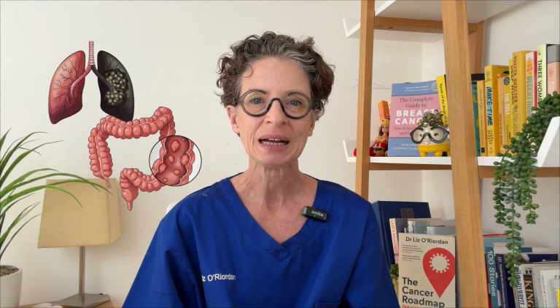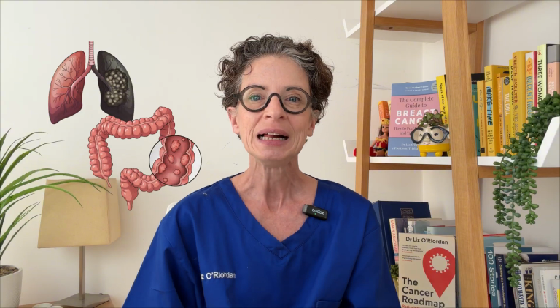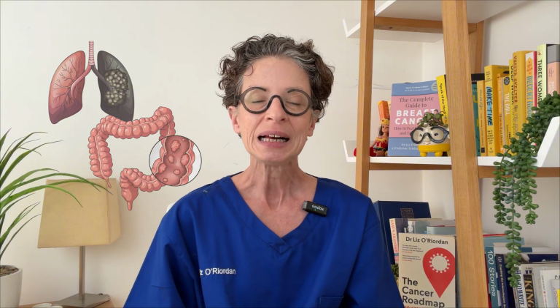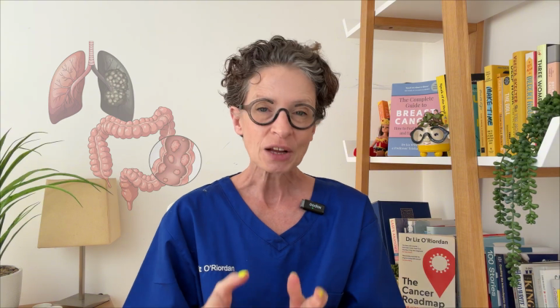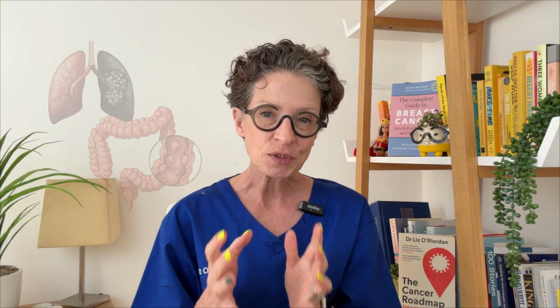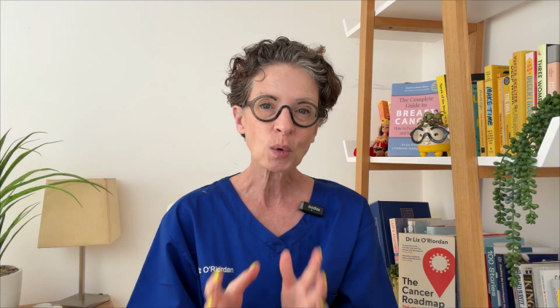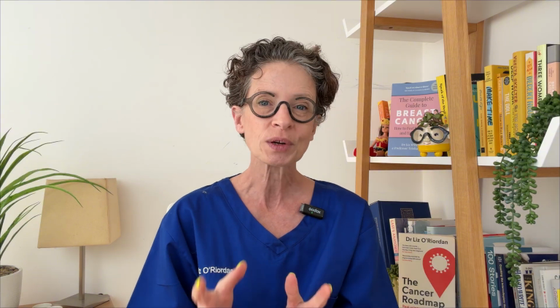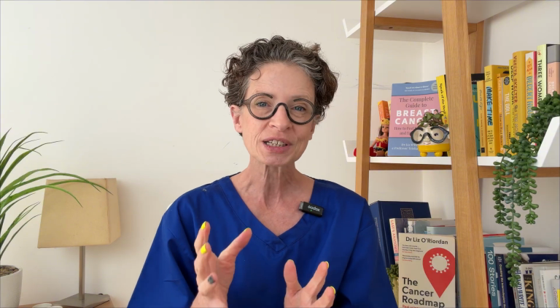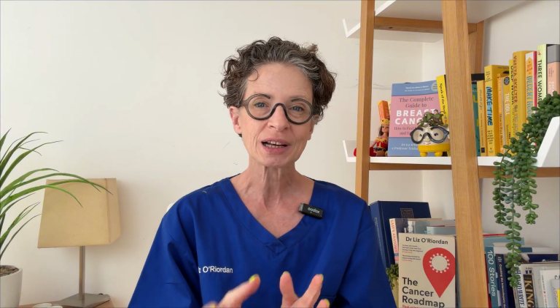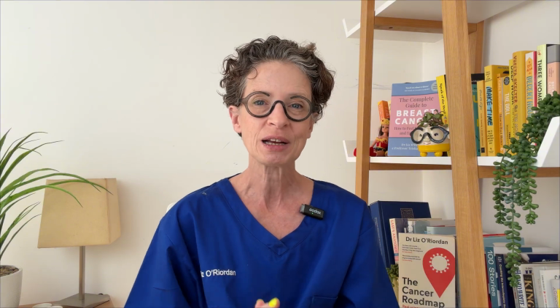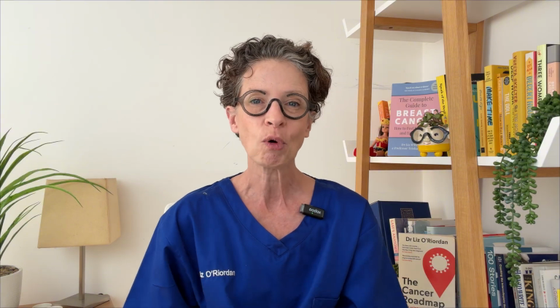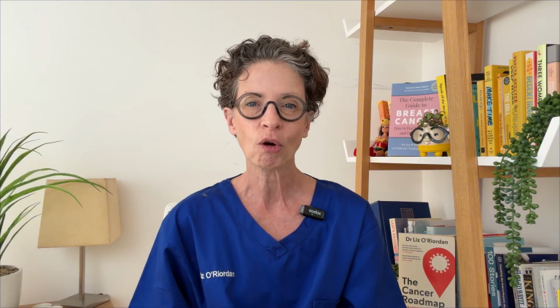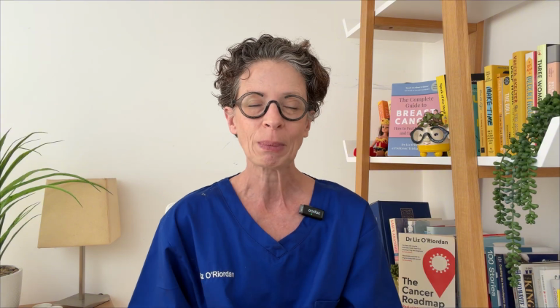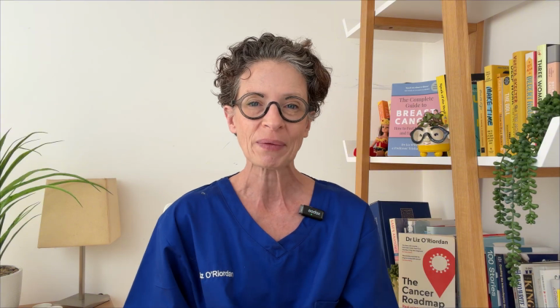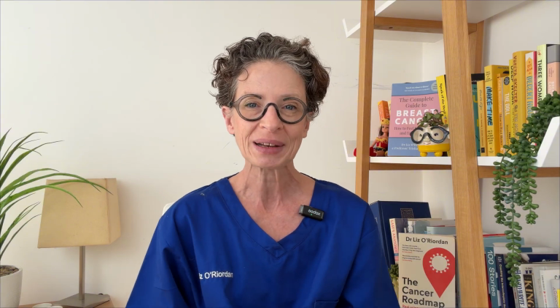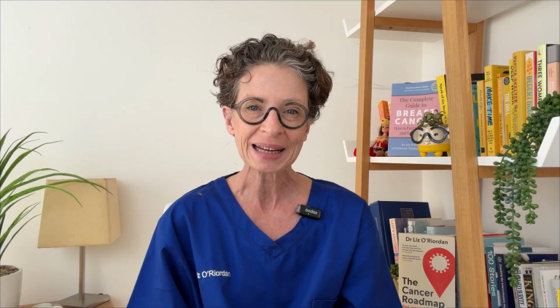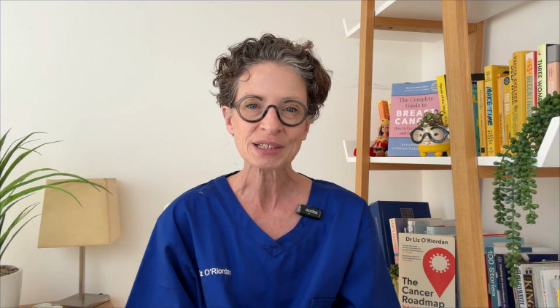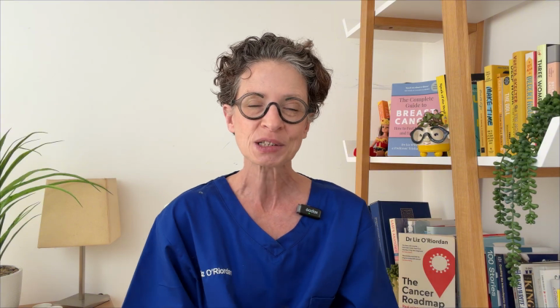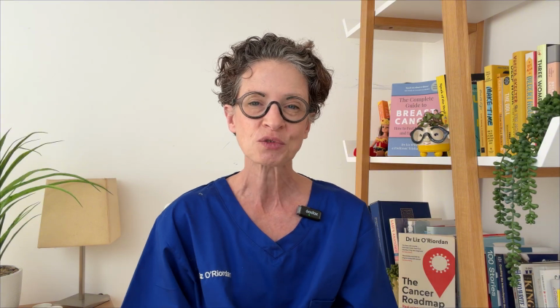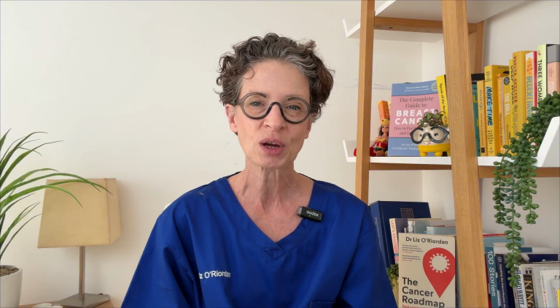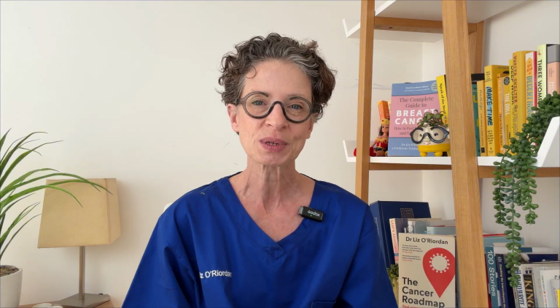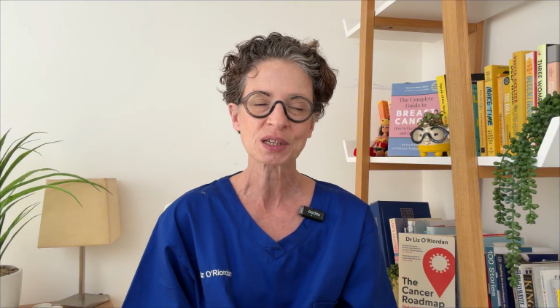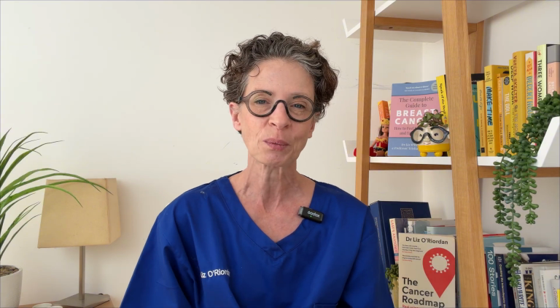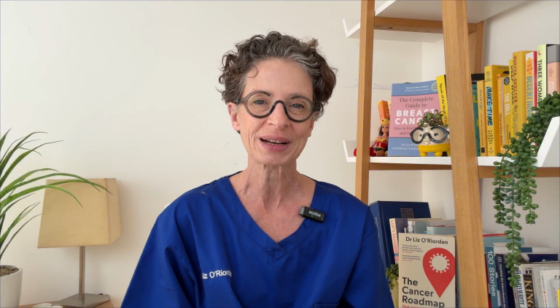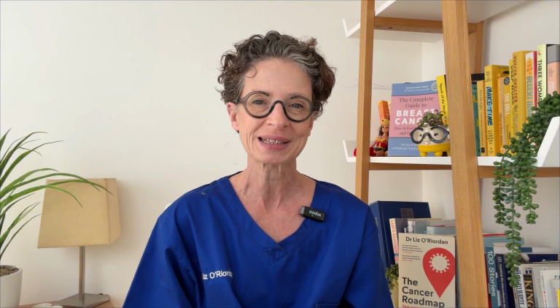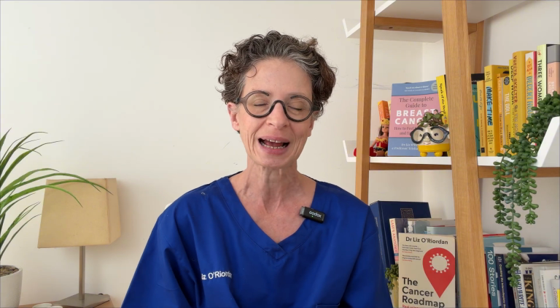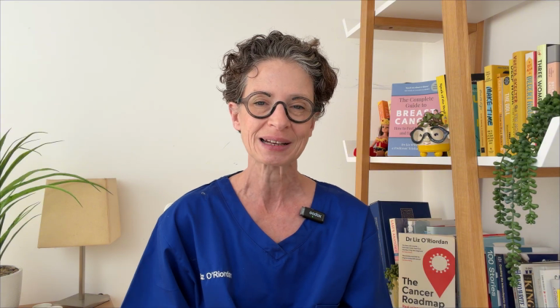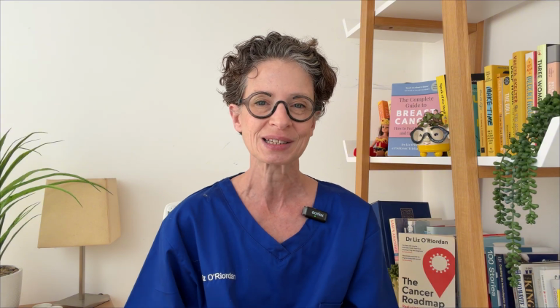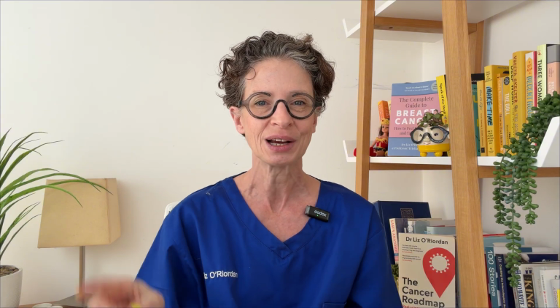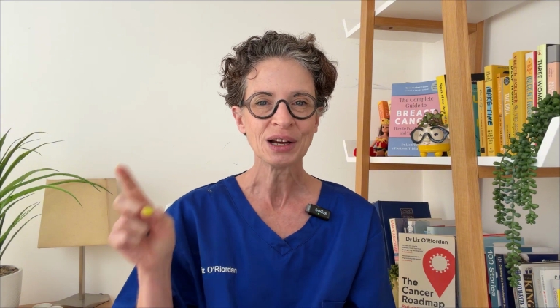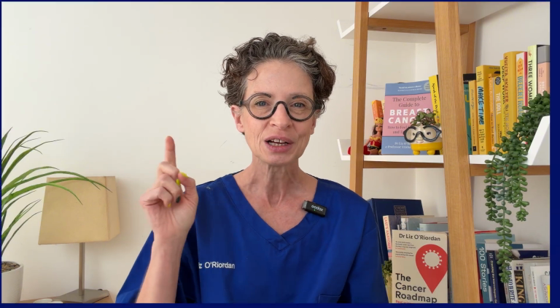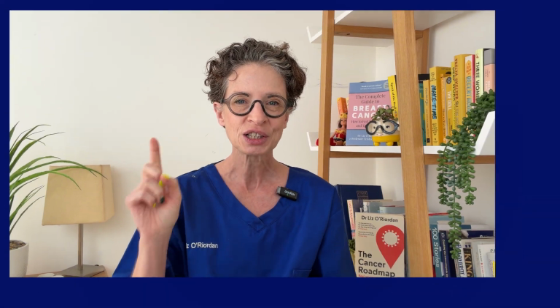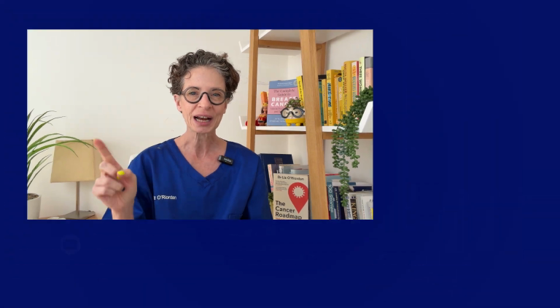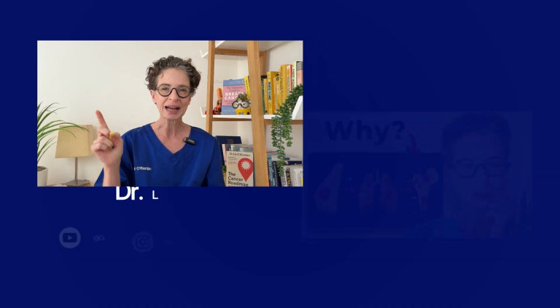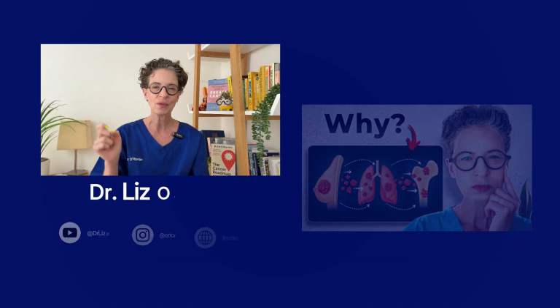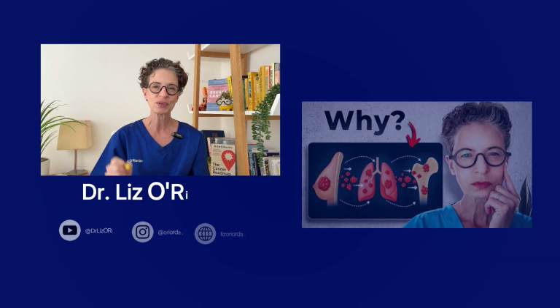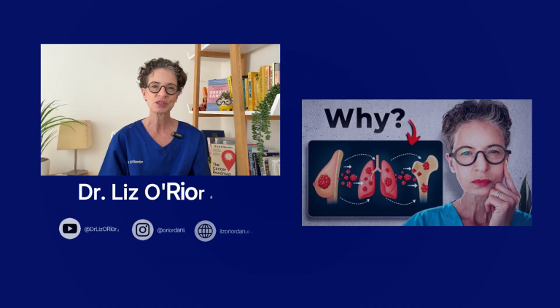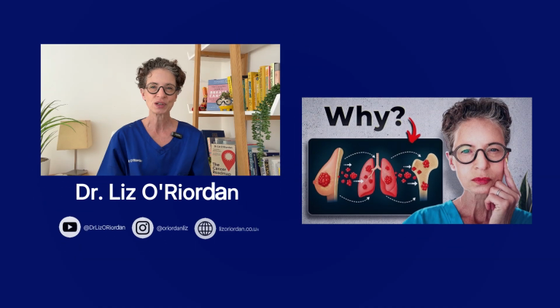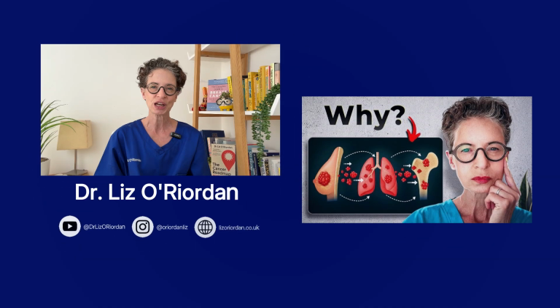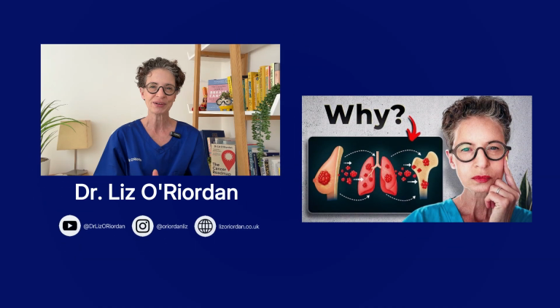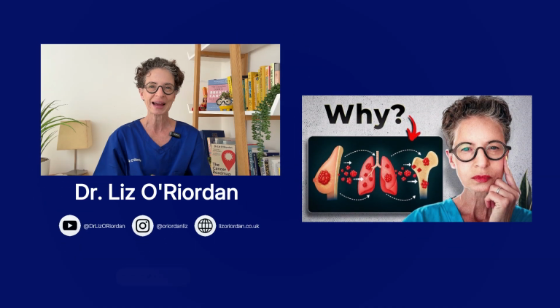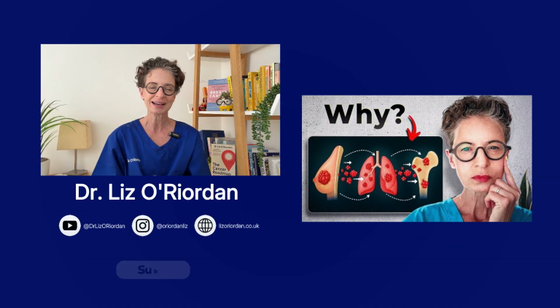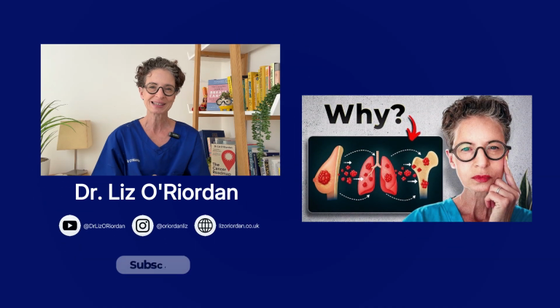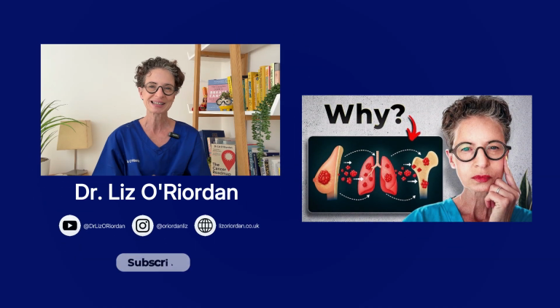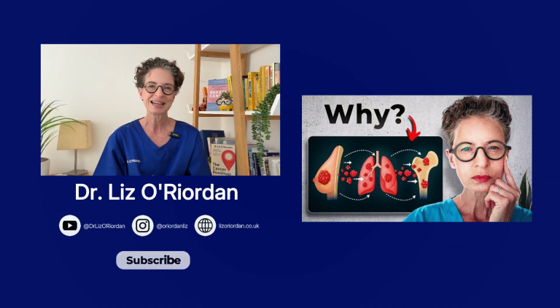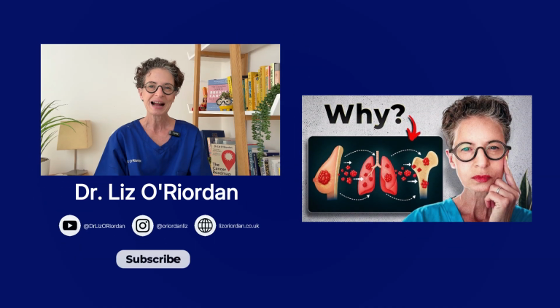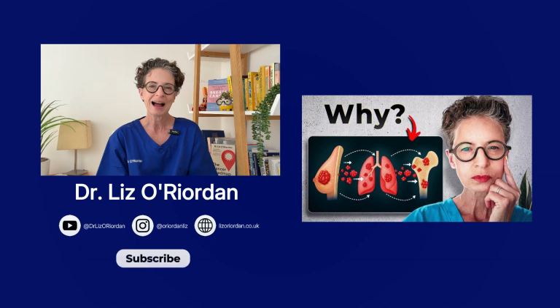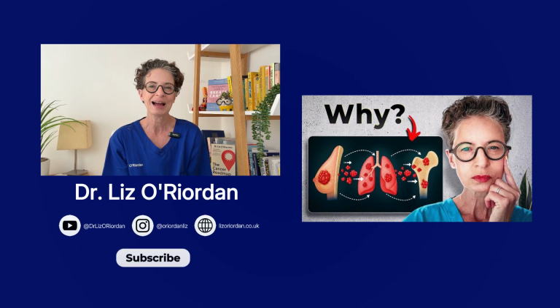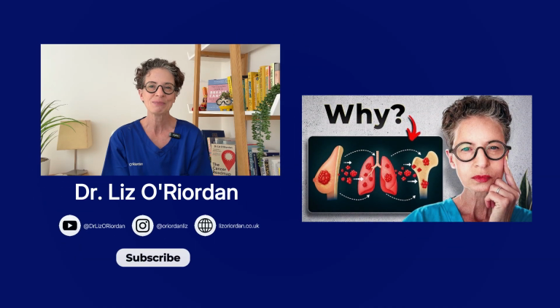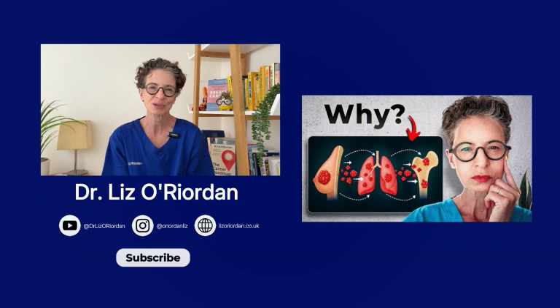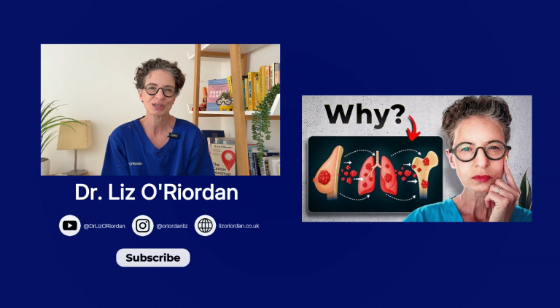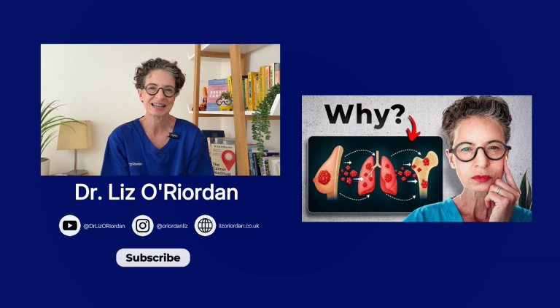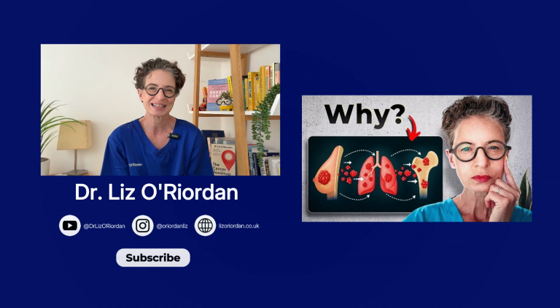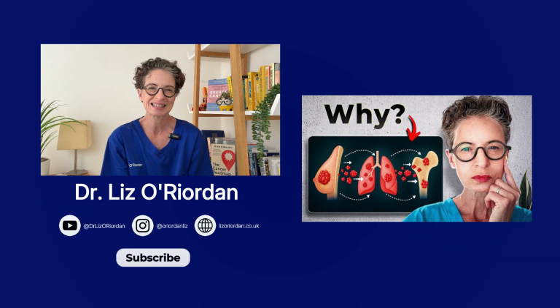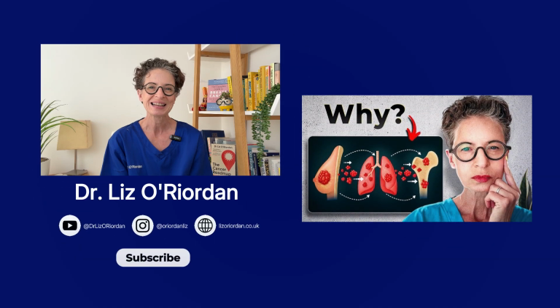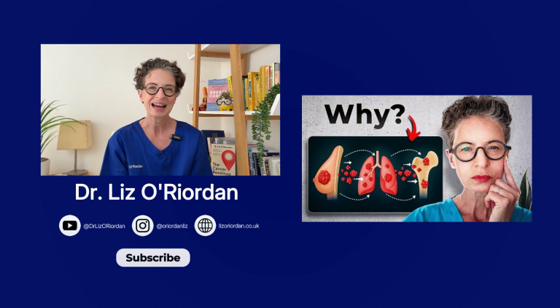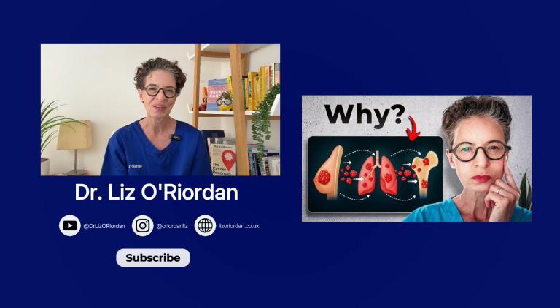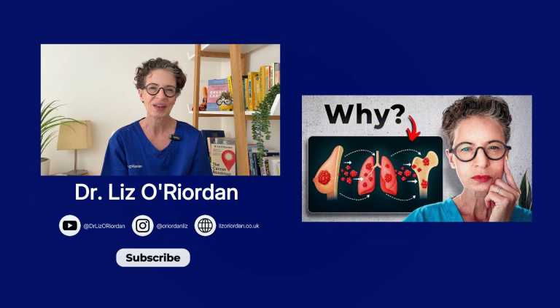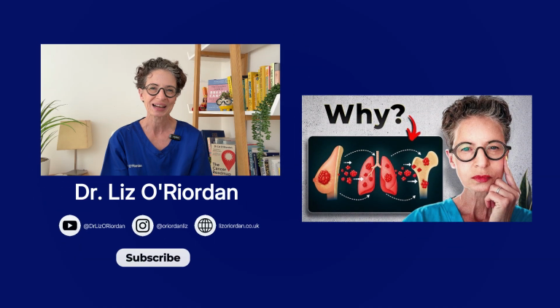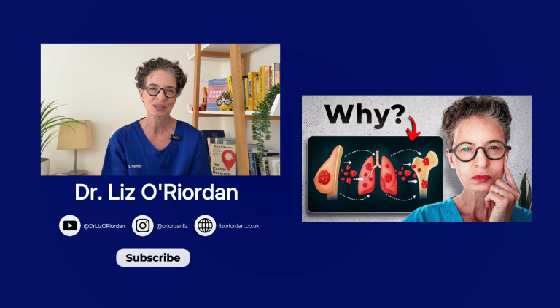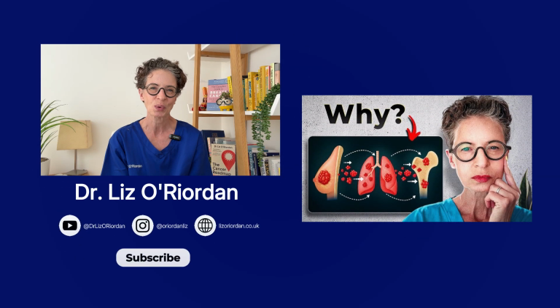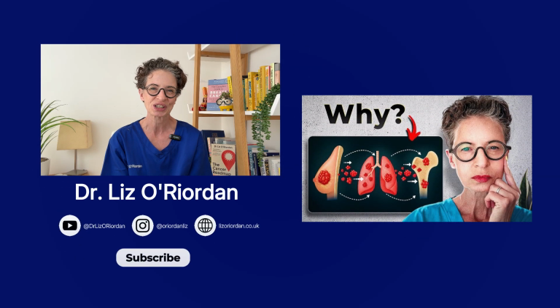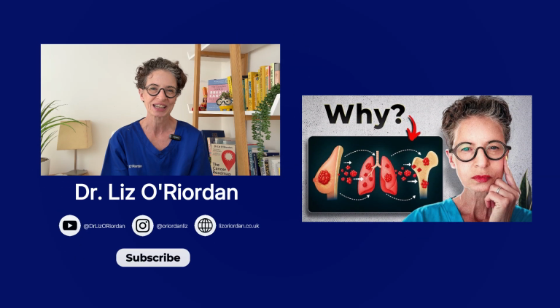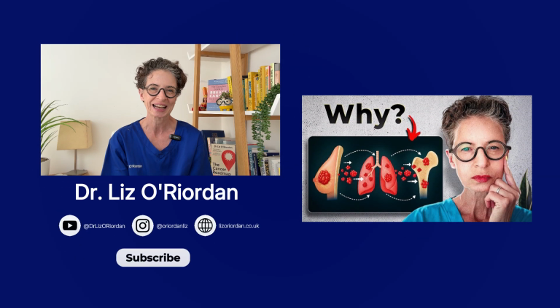If you want to learn more about the latest treatments in breast cancer, check out this video next. I'm Dr. Liz and thanks for watching.